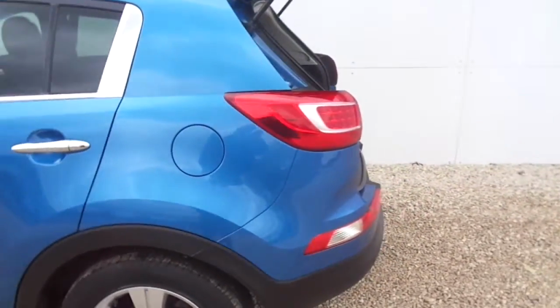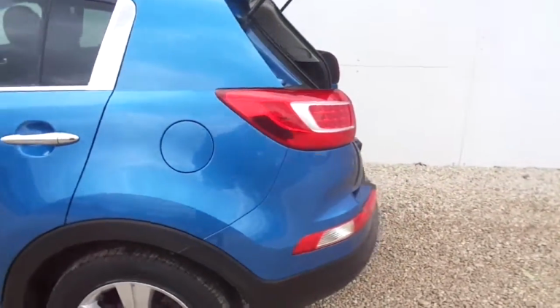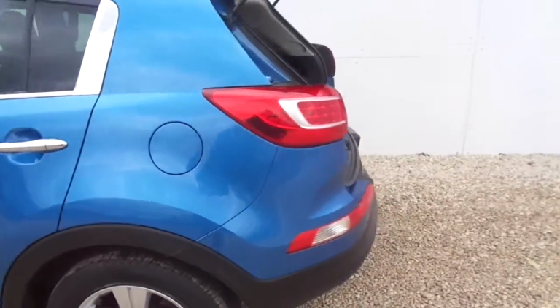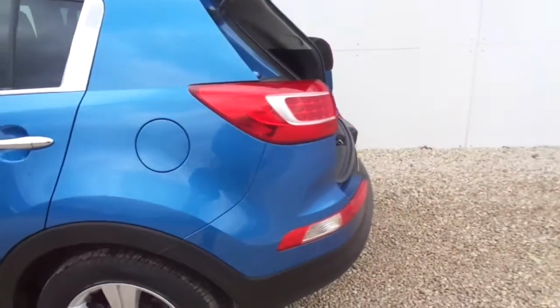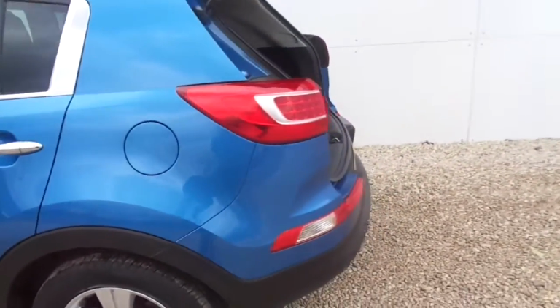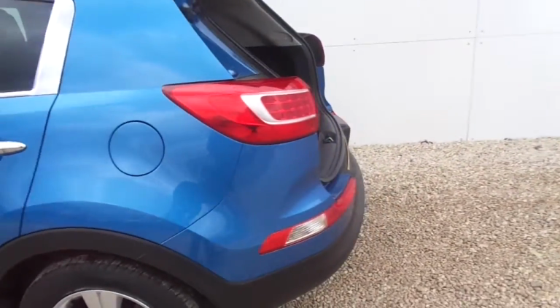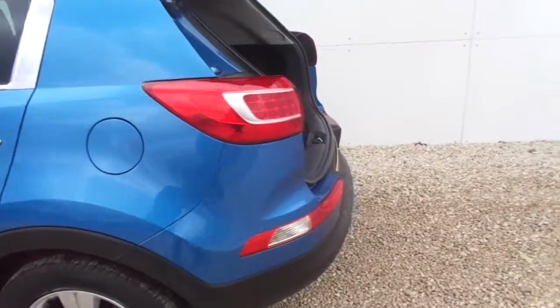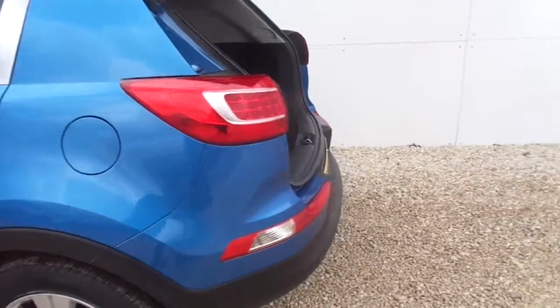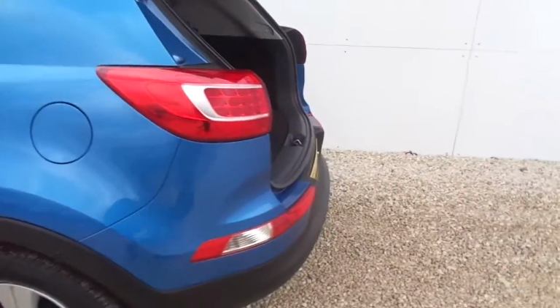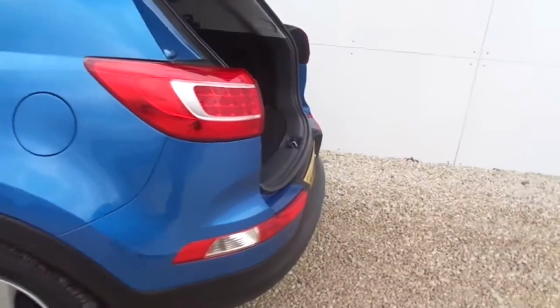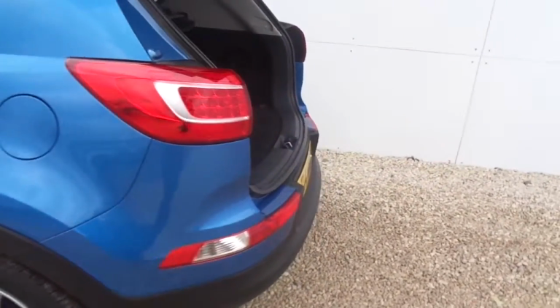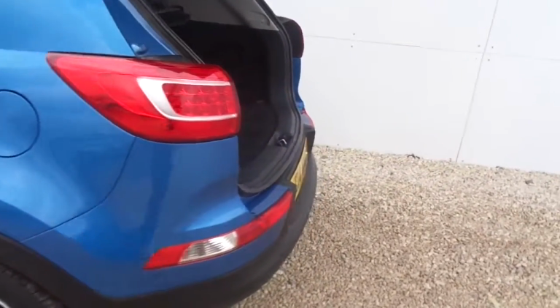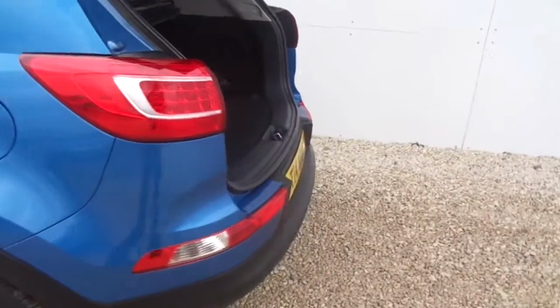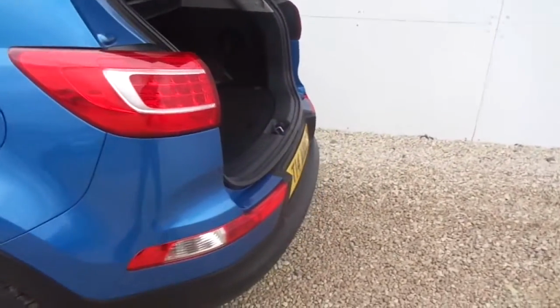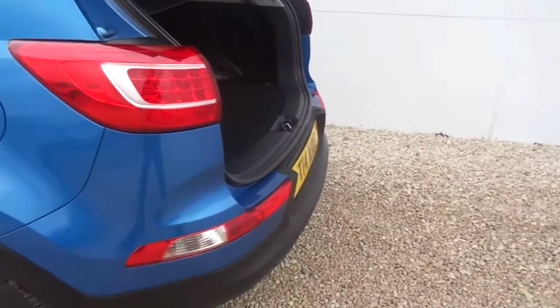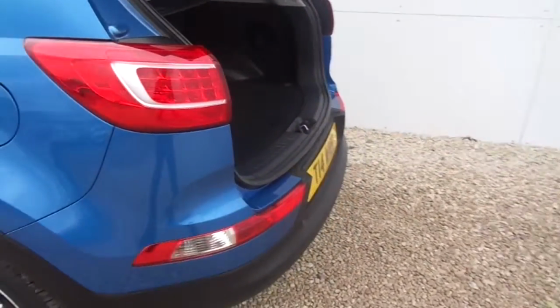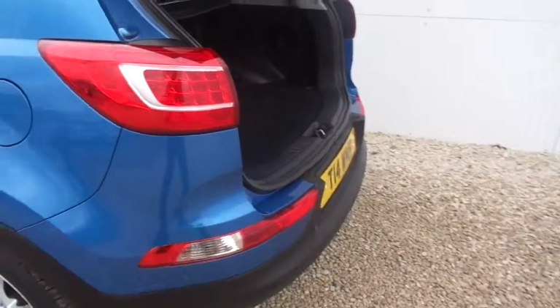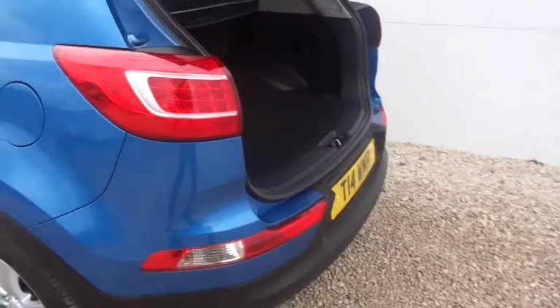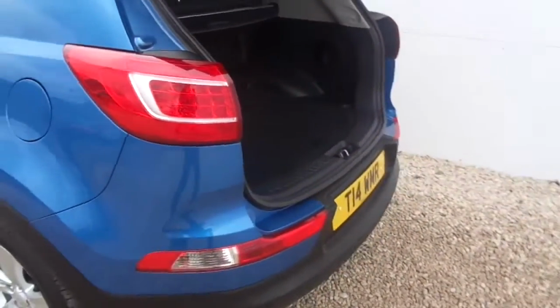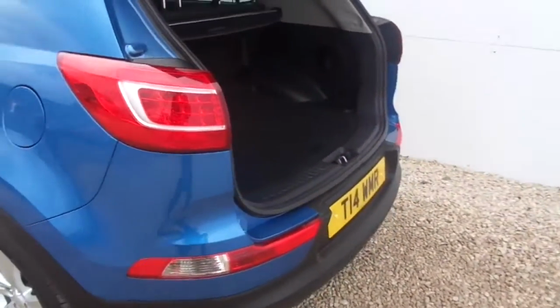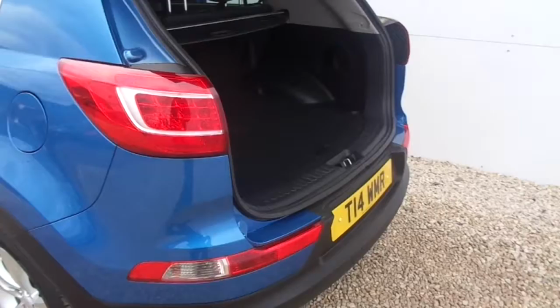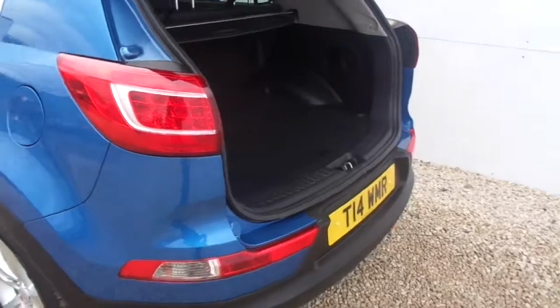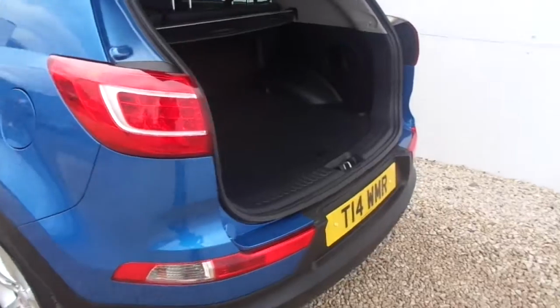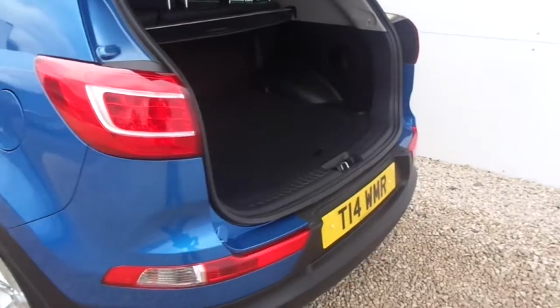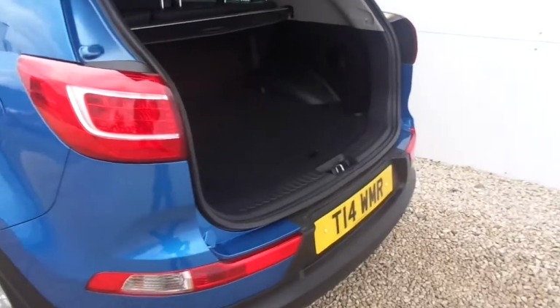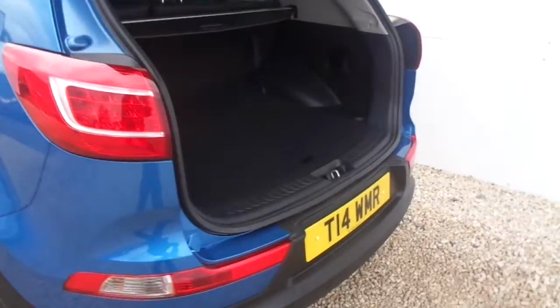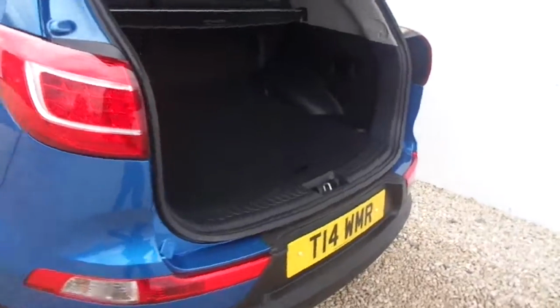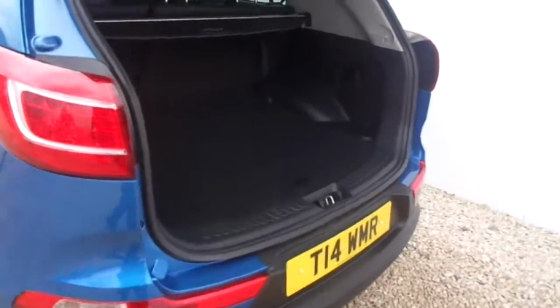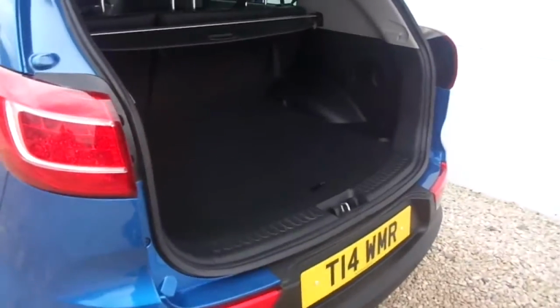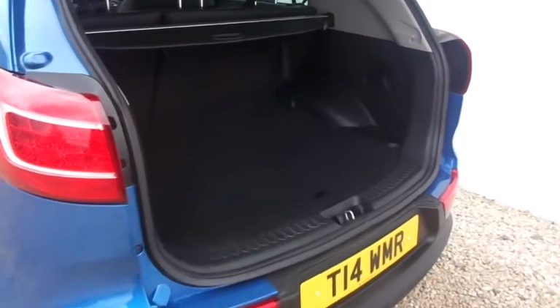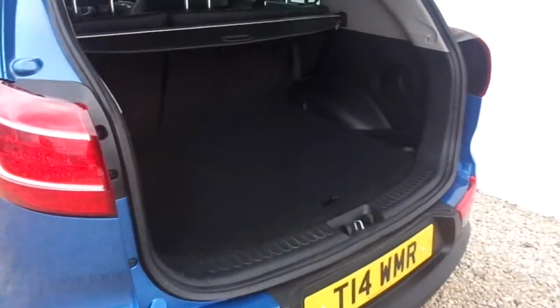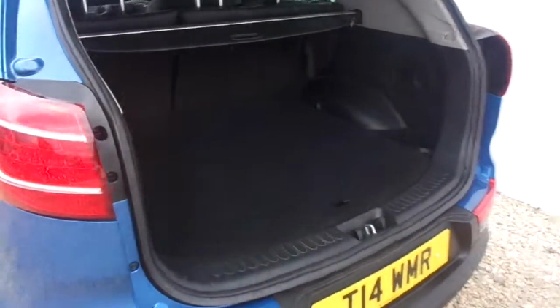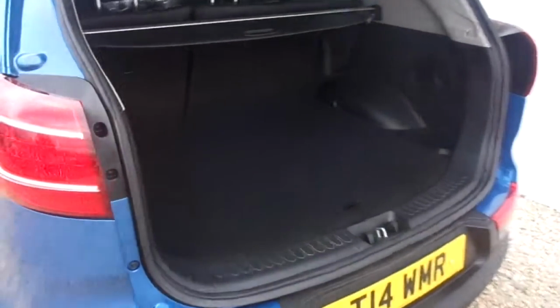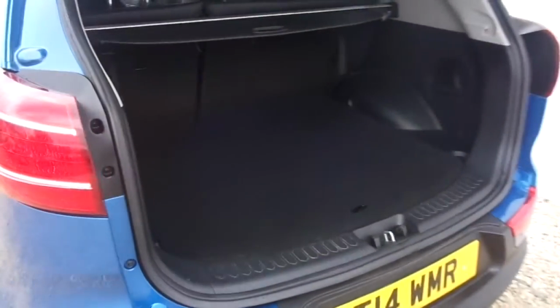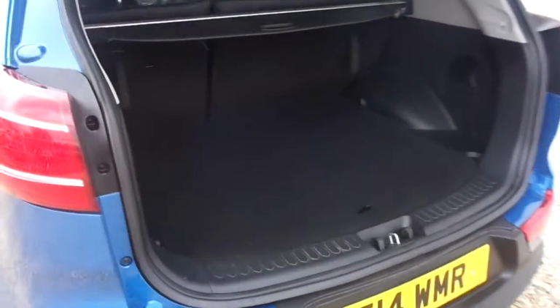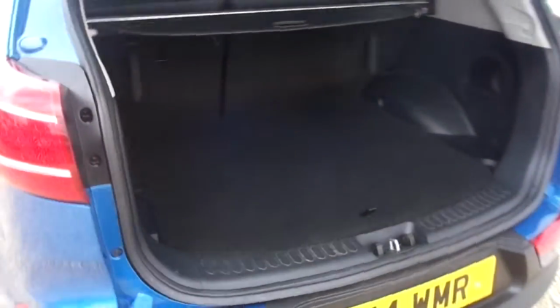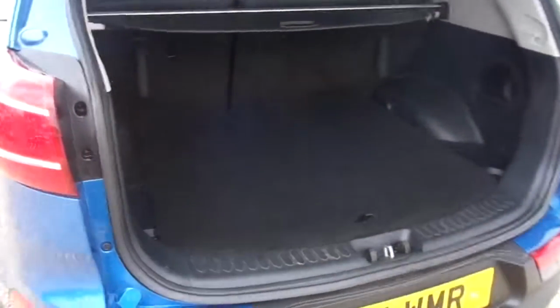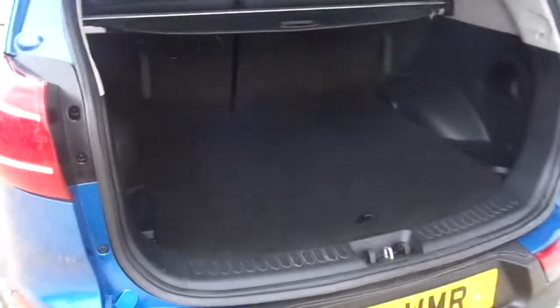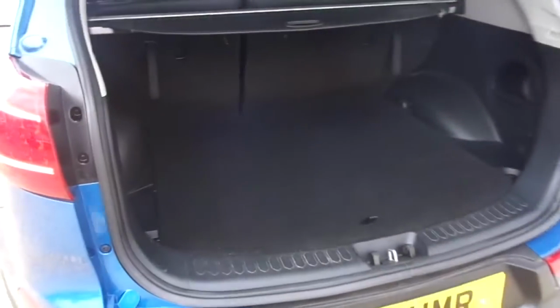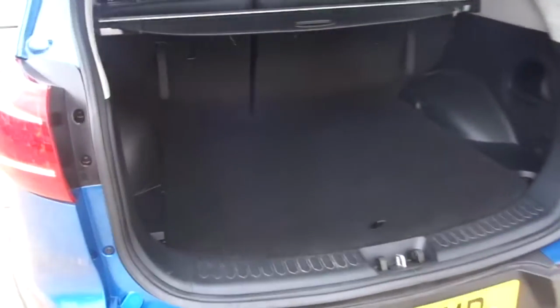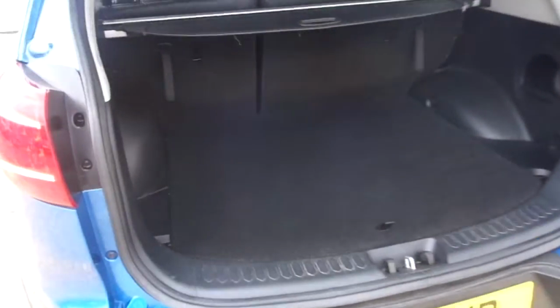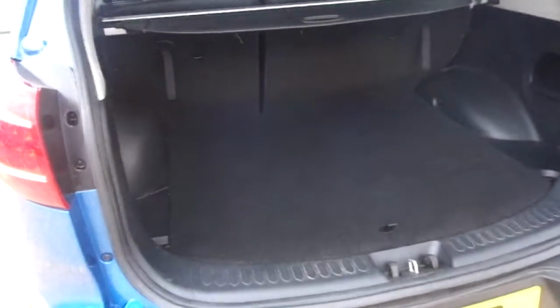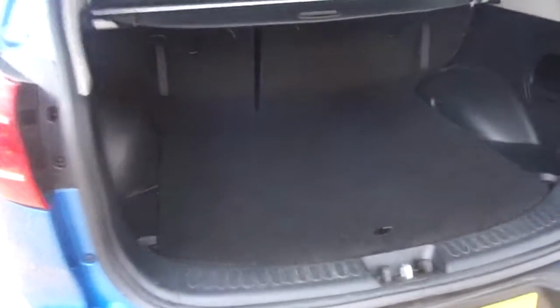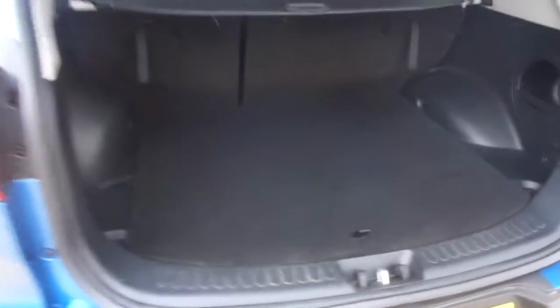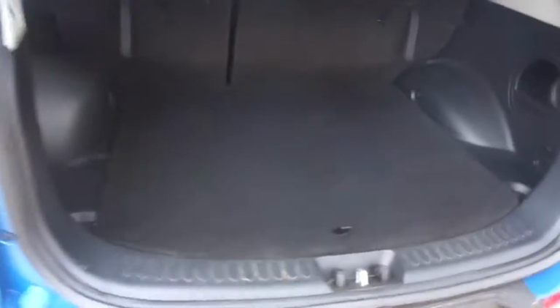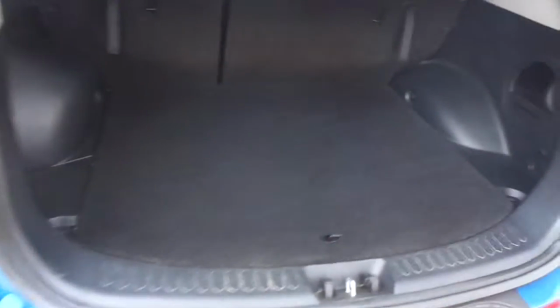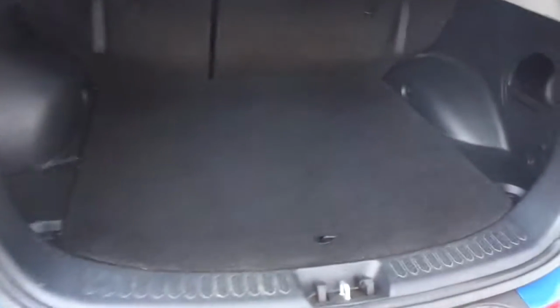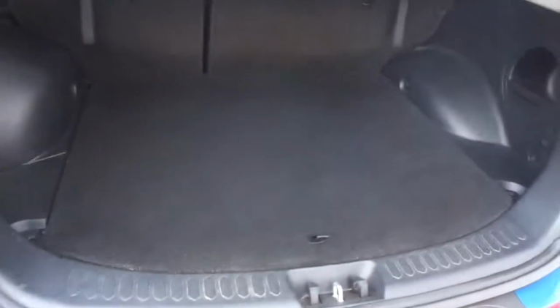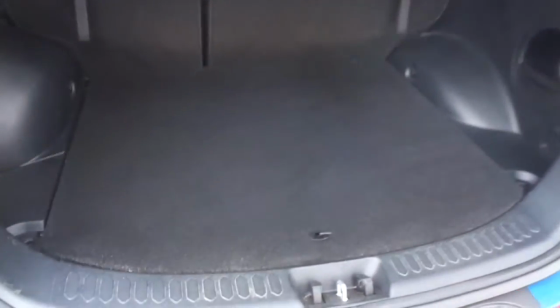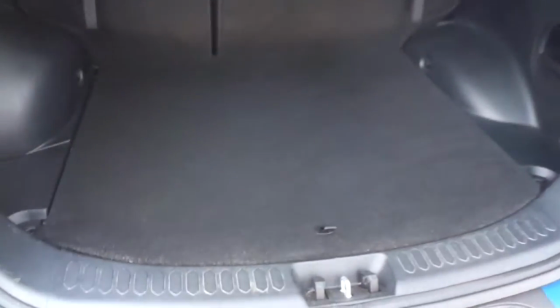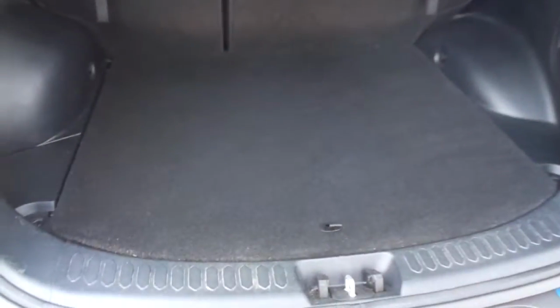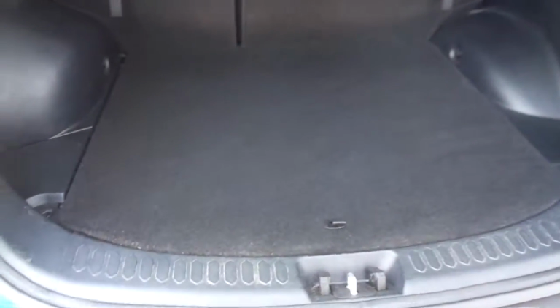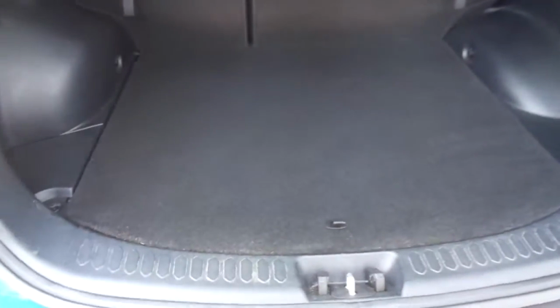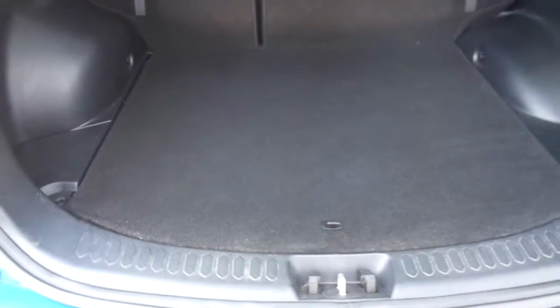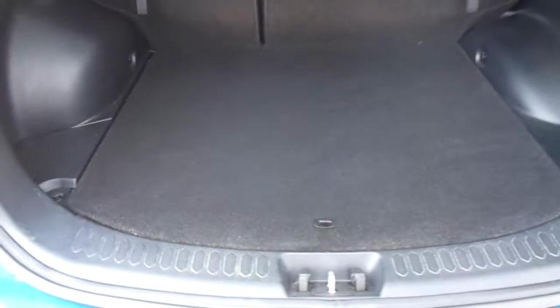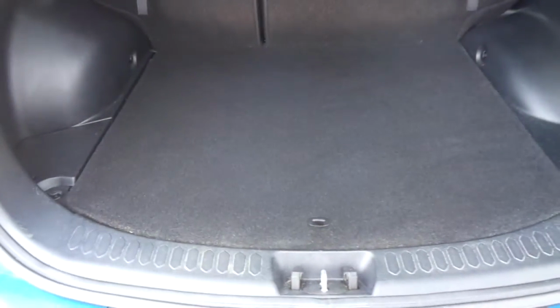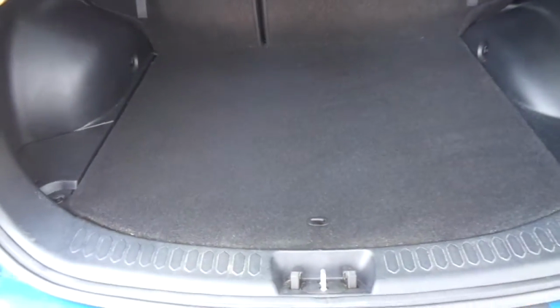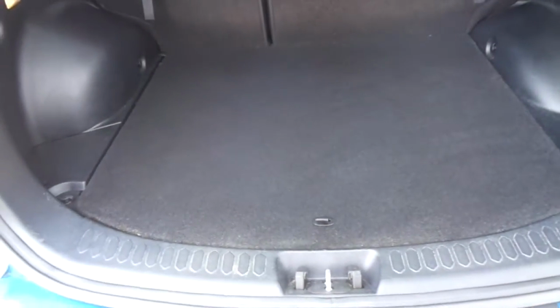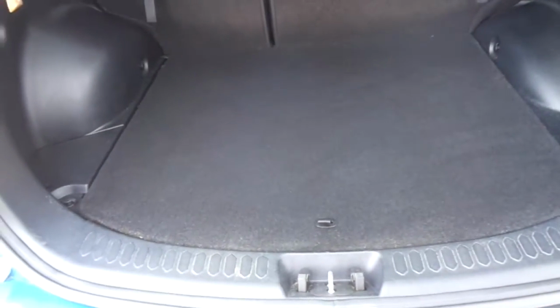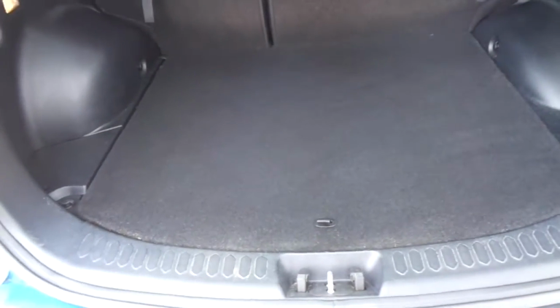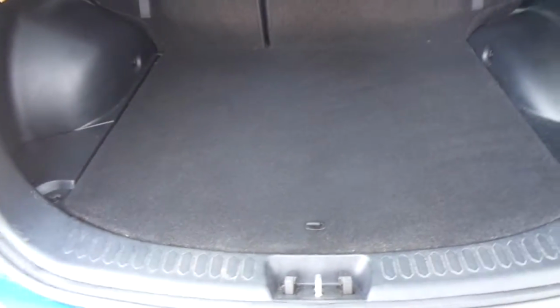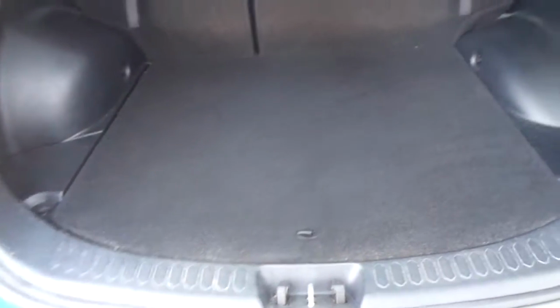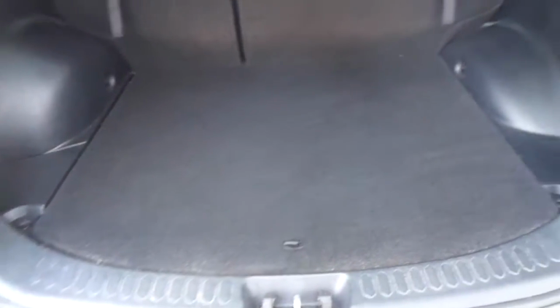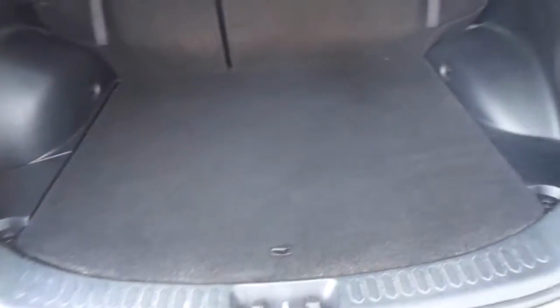The car benefits from having reversing sensors and a nice spacious boot with a full spare alloy underneath.